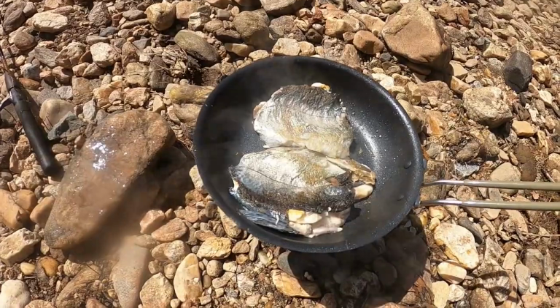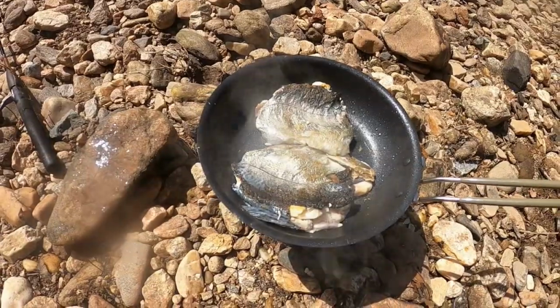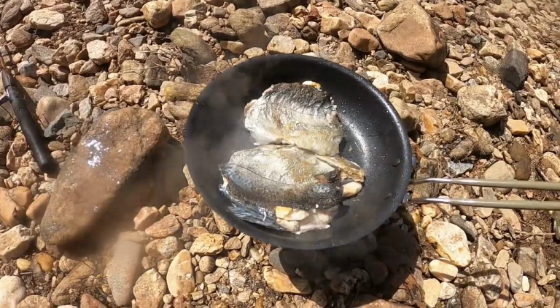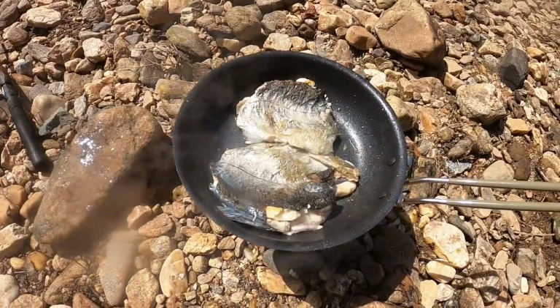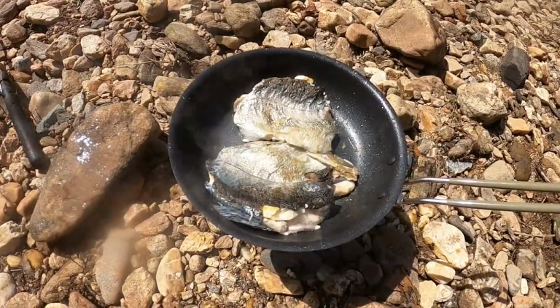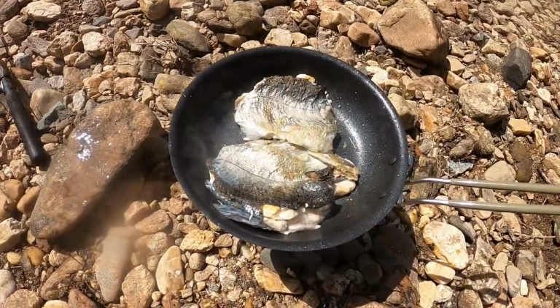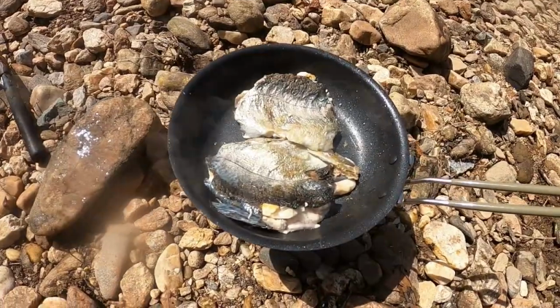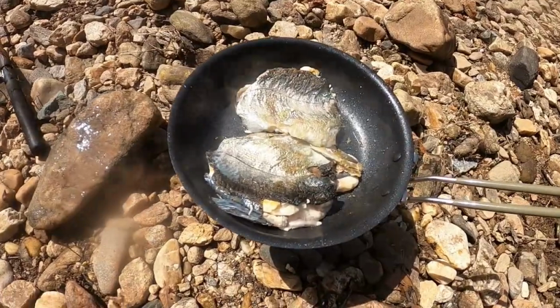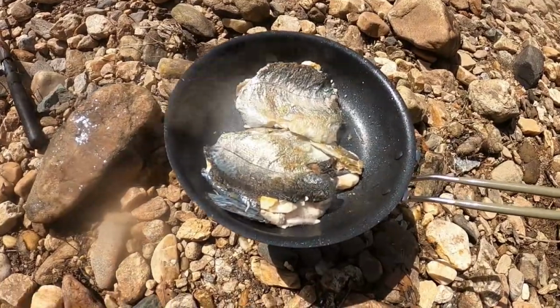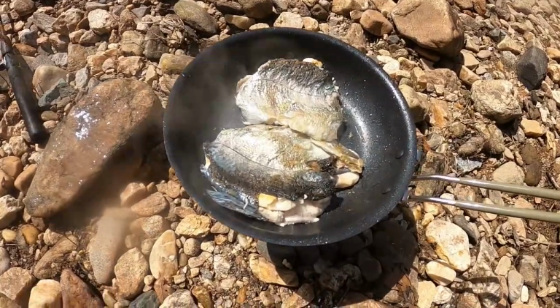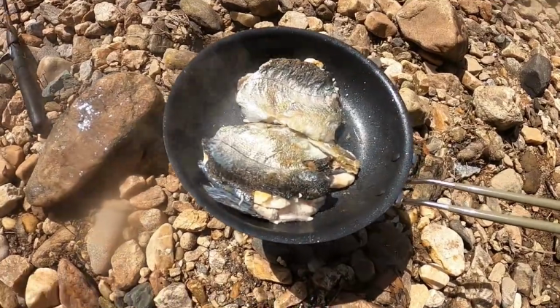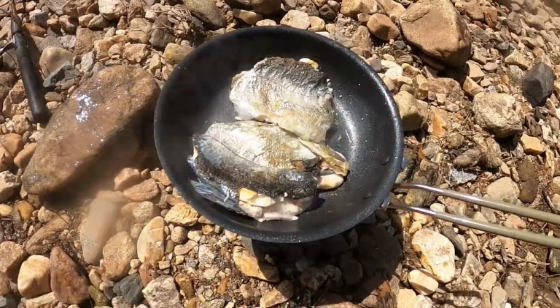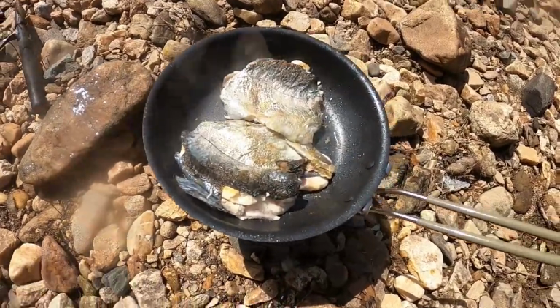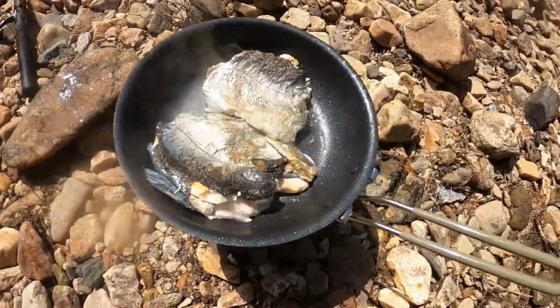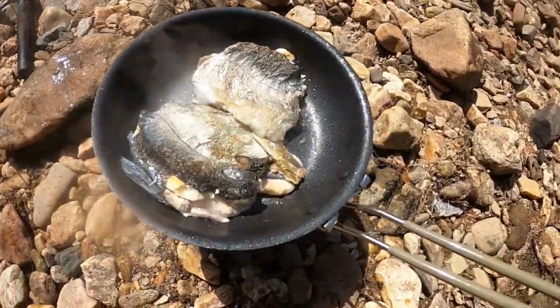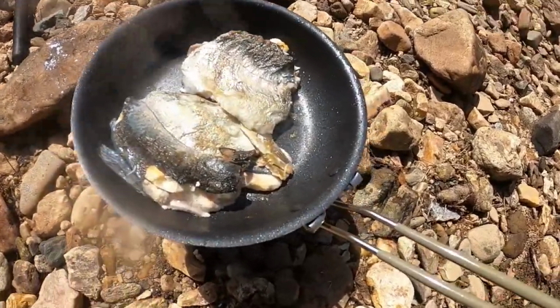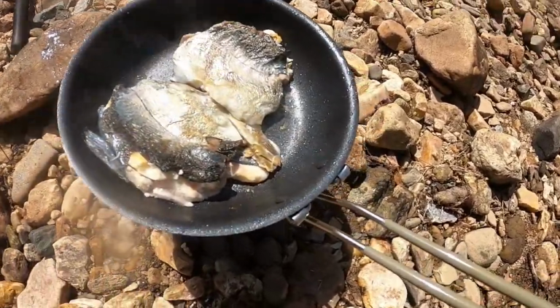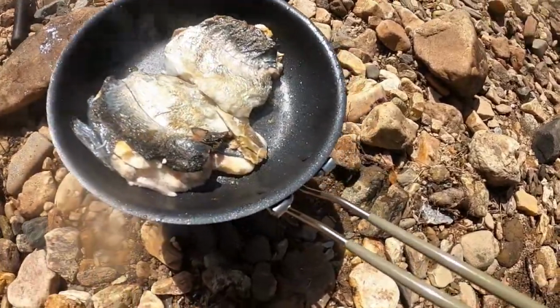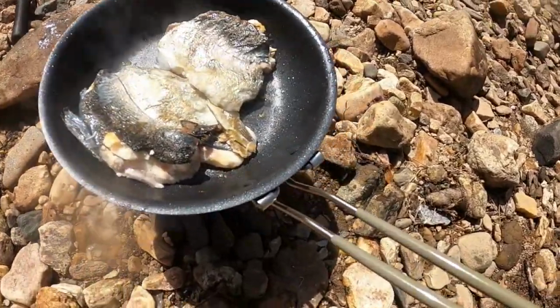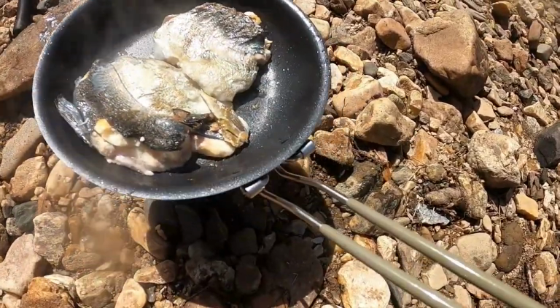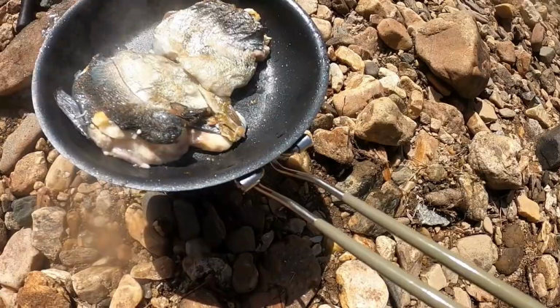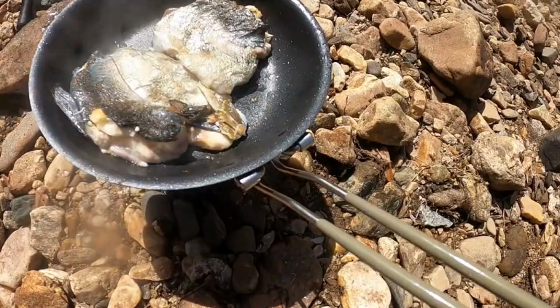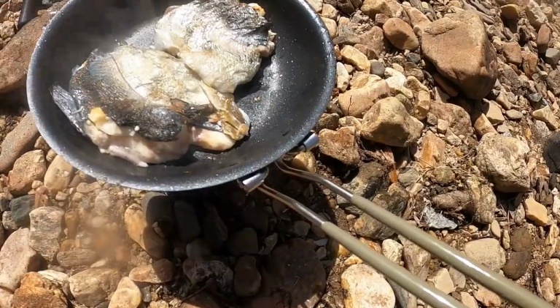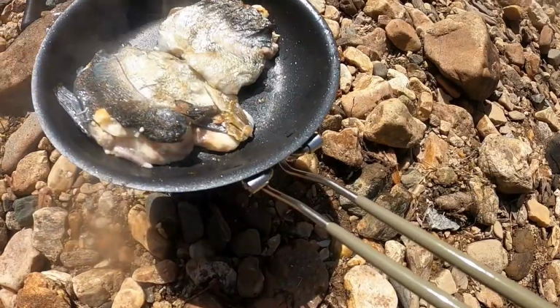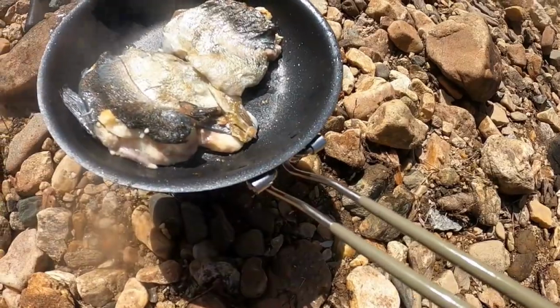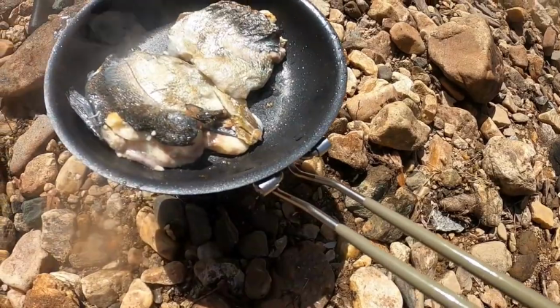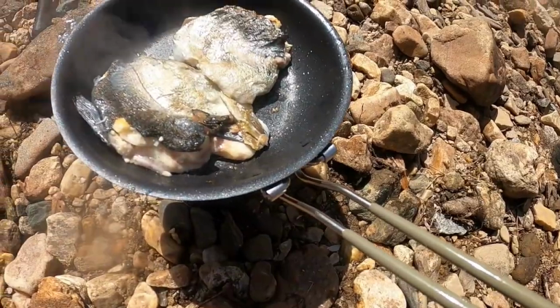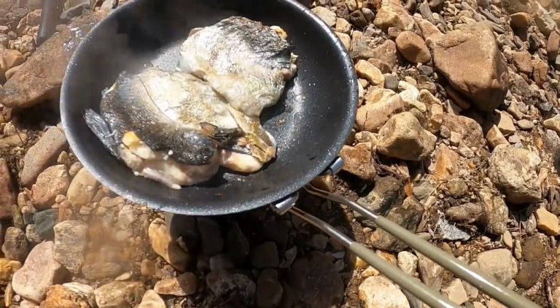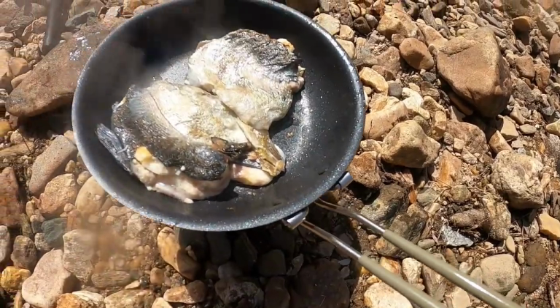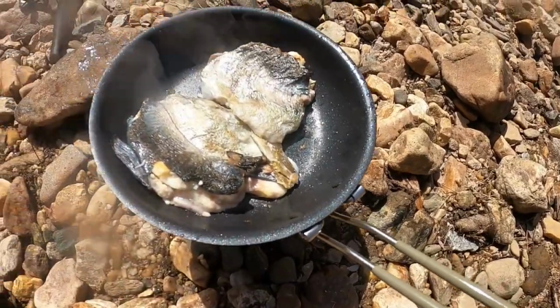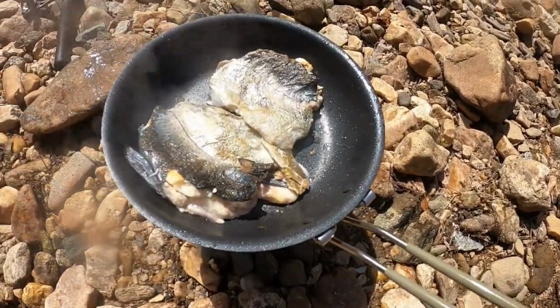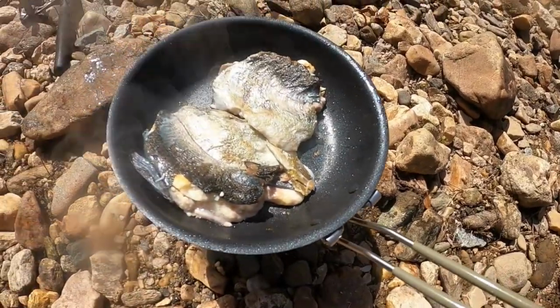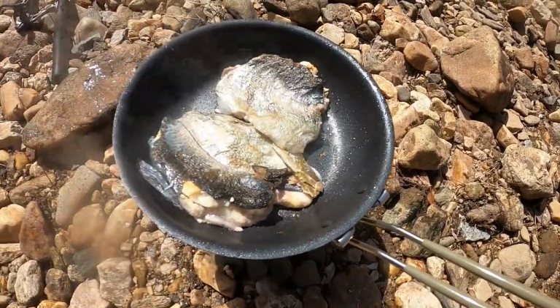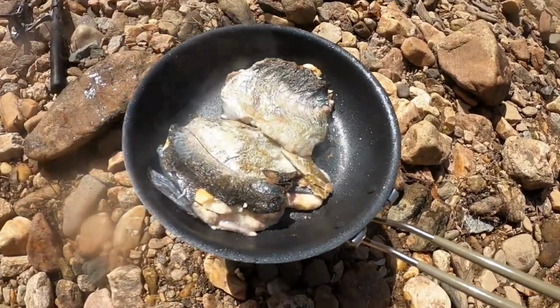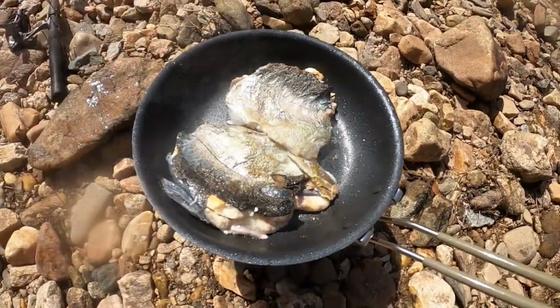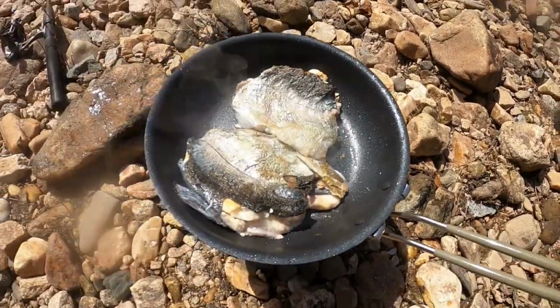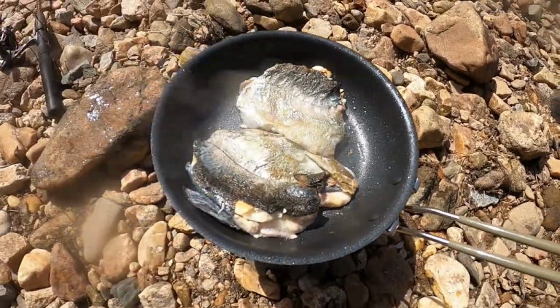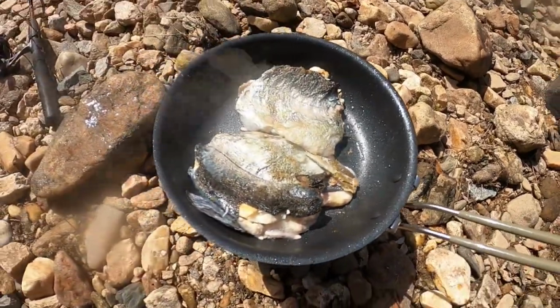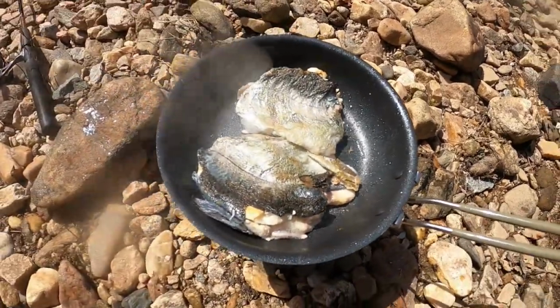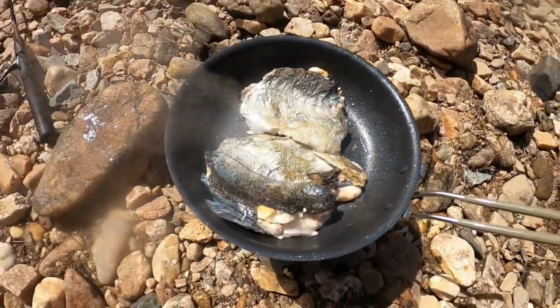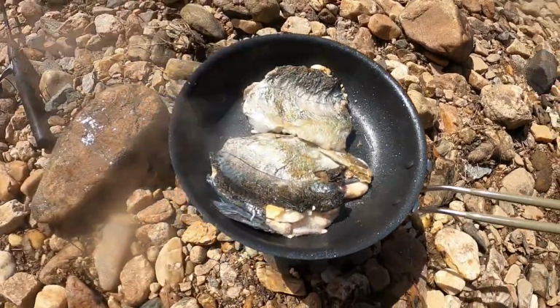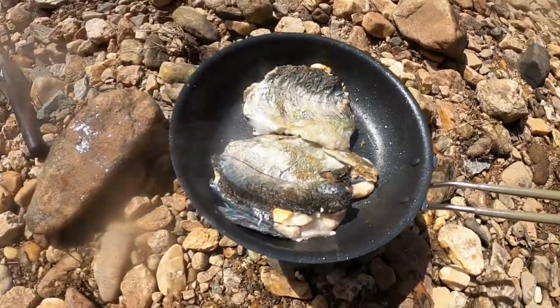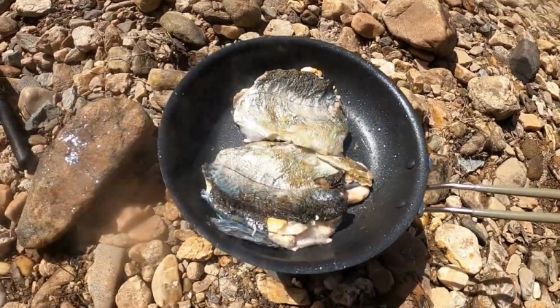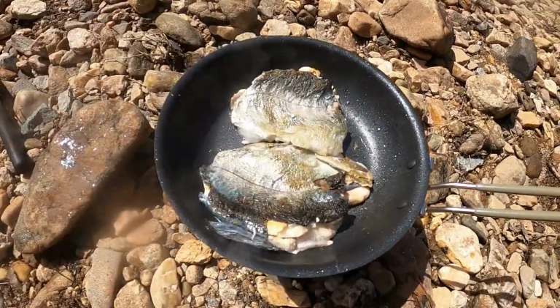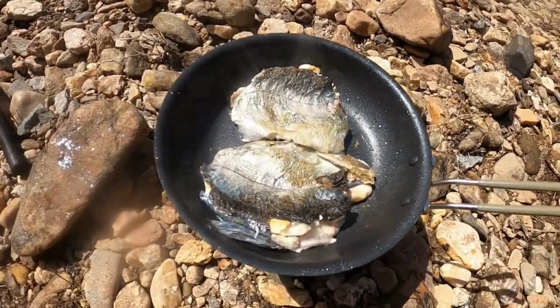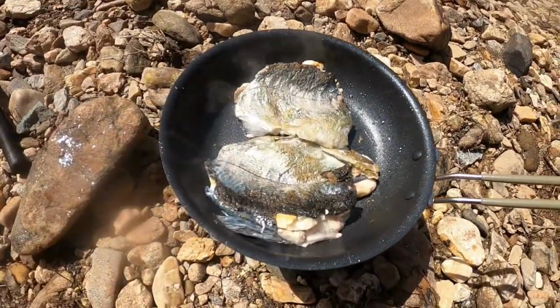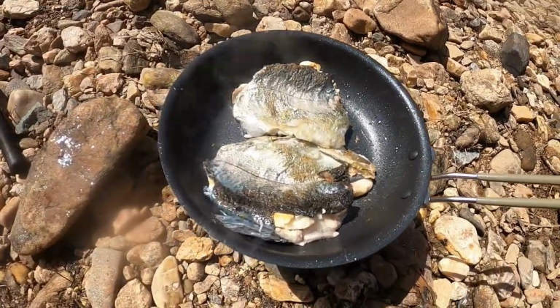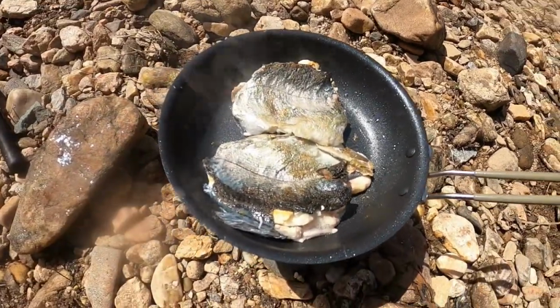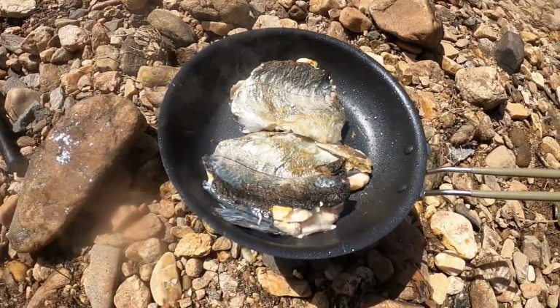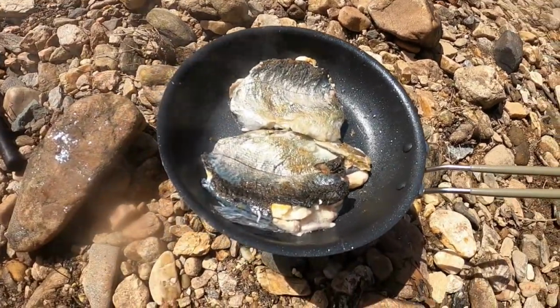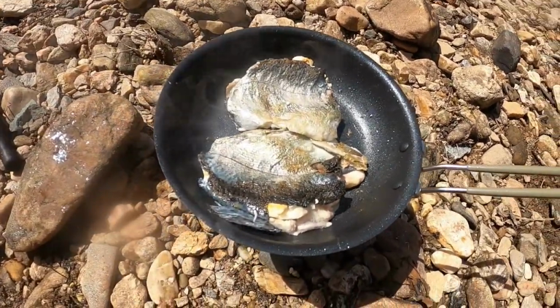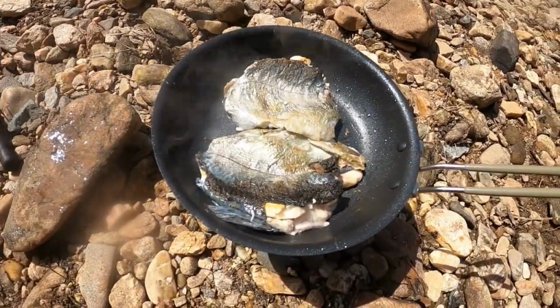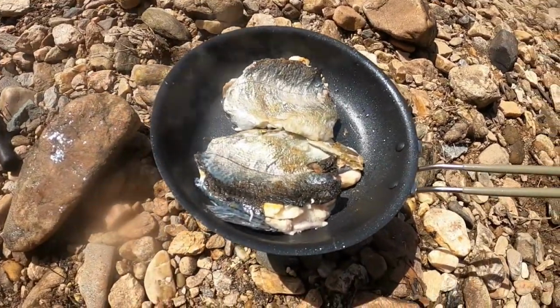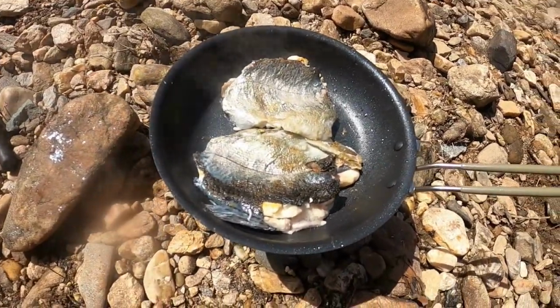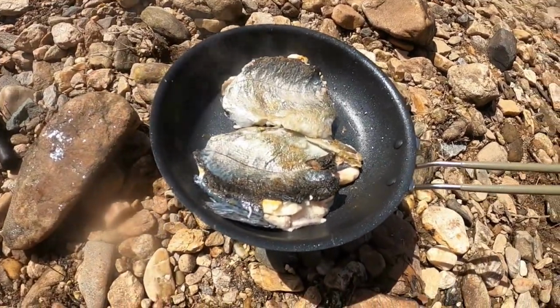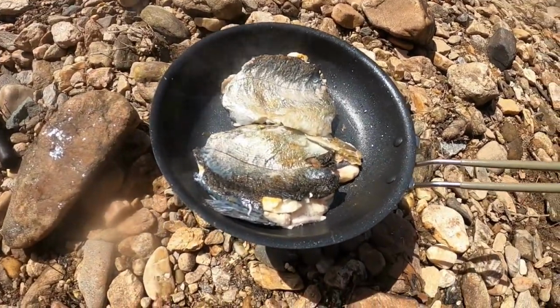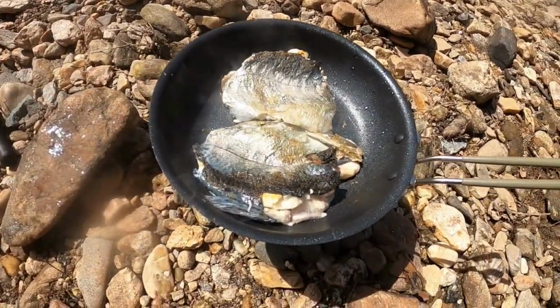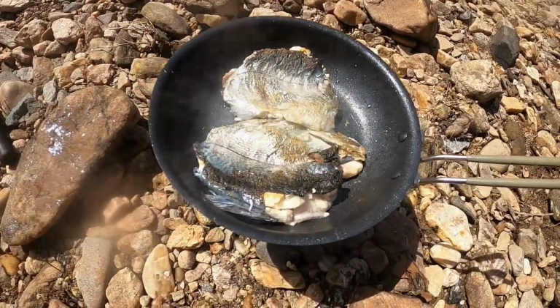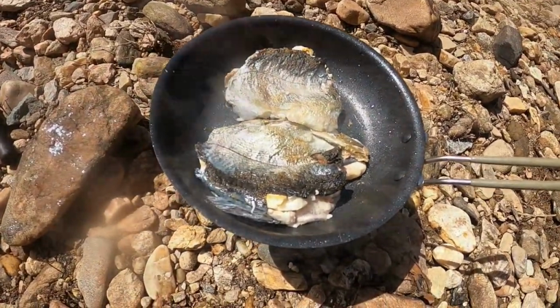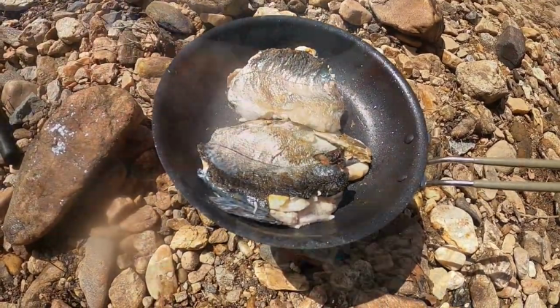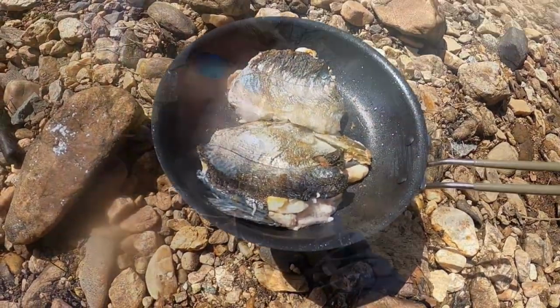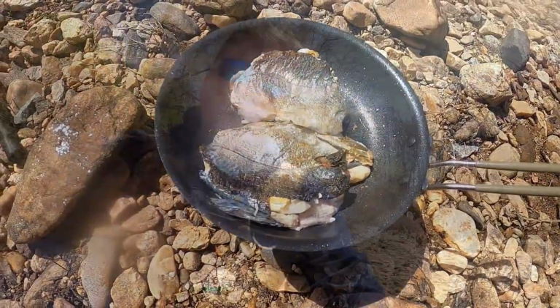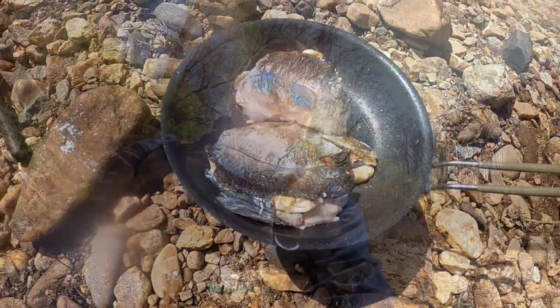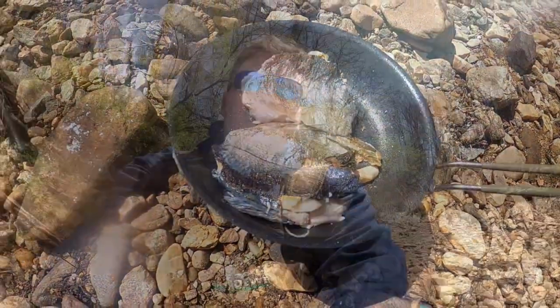Just flipped it over. It smells freaking delicious. You can't ask for anything fresher than this. God, that's good.